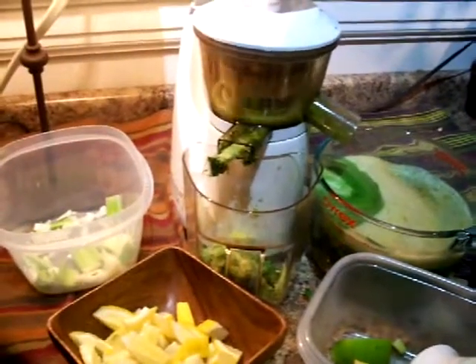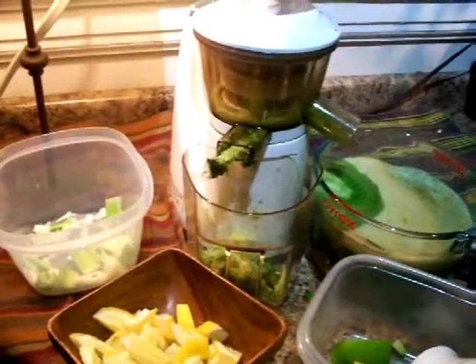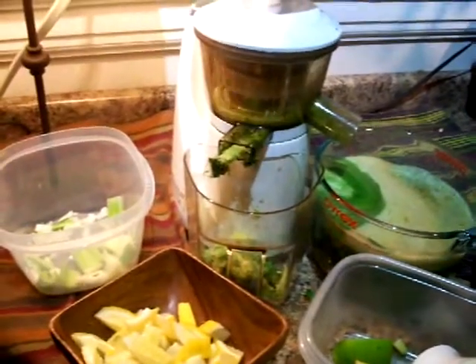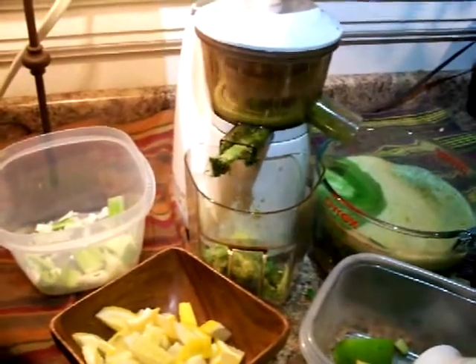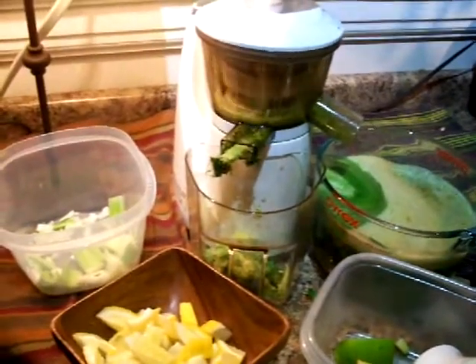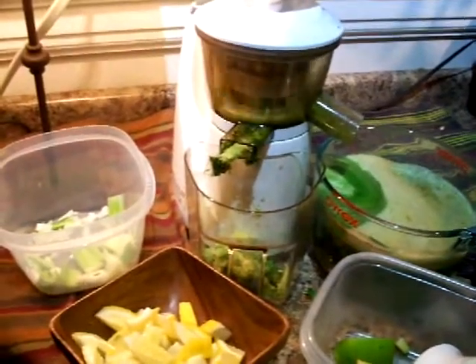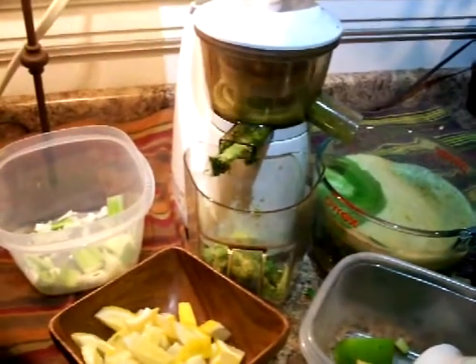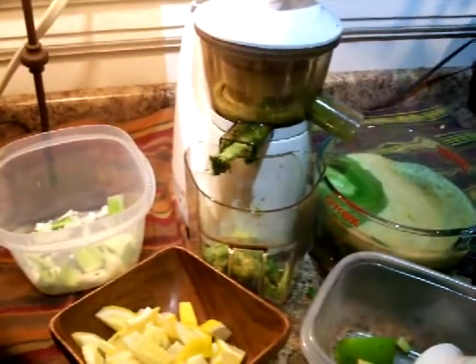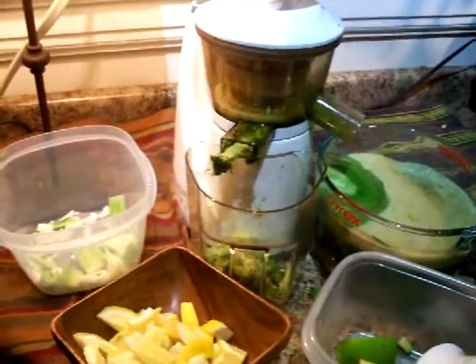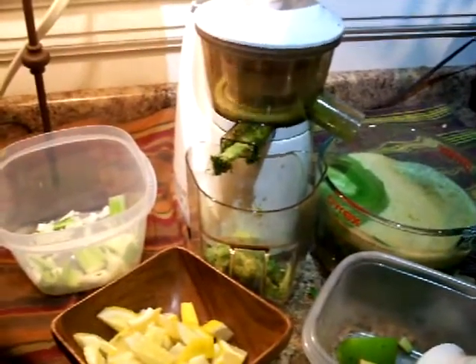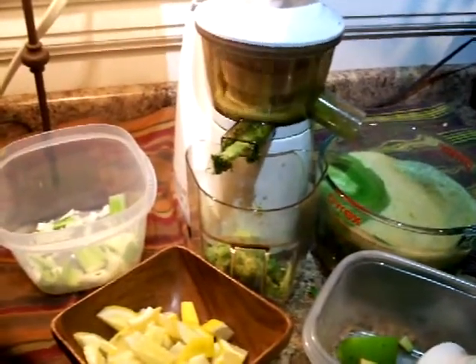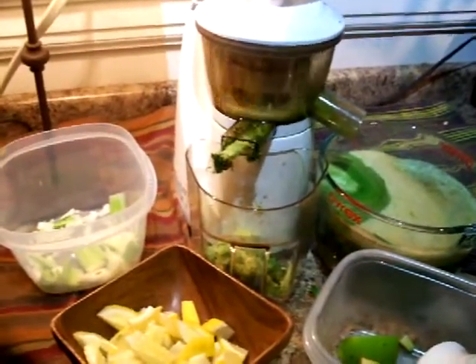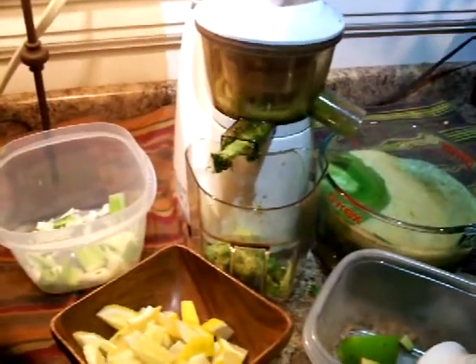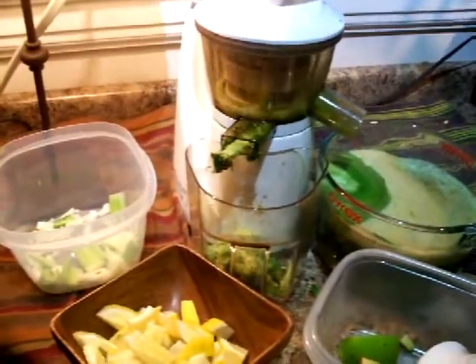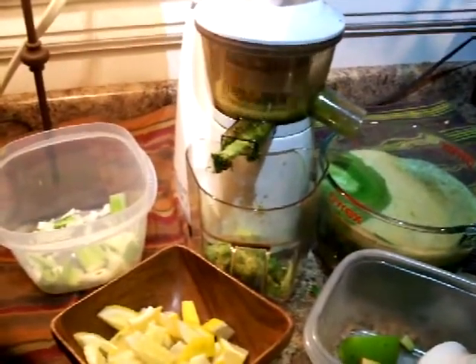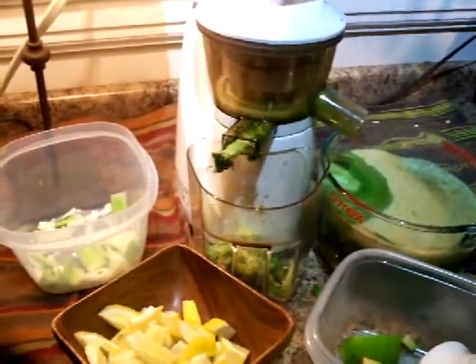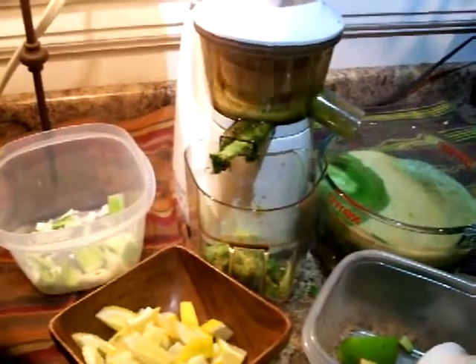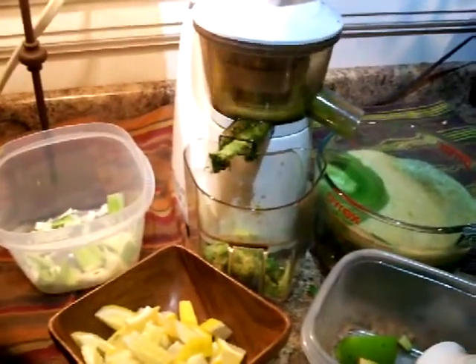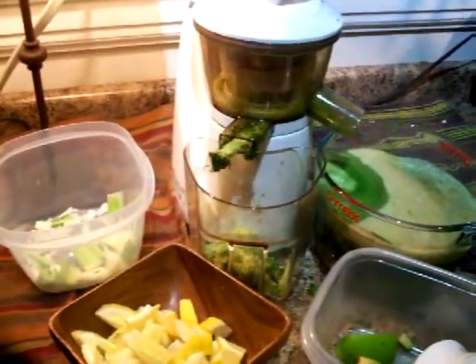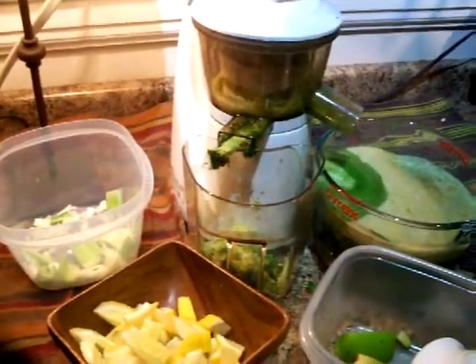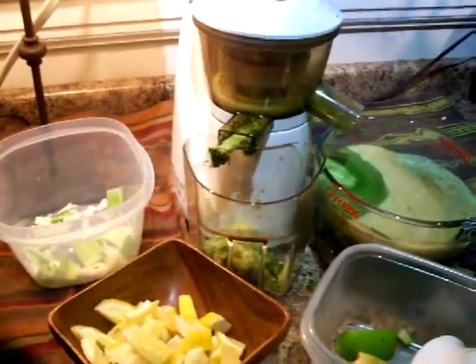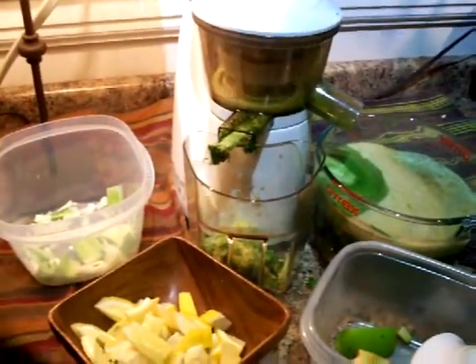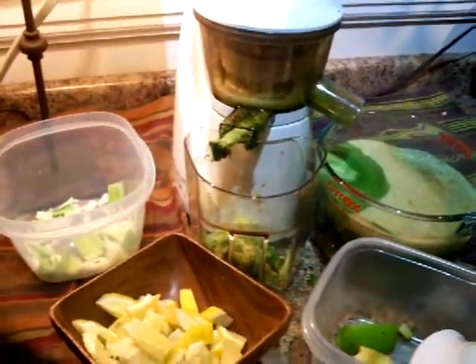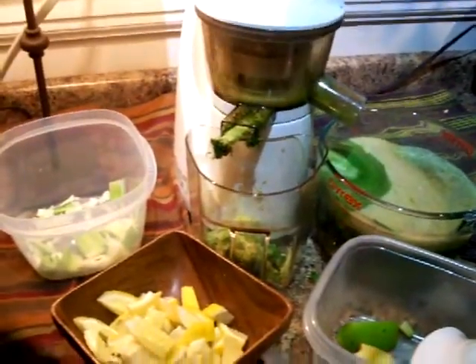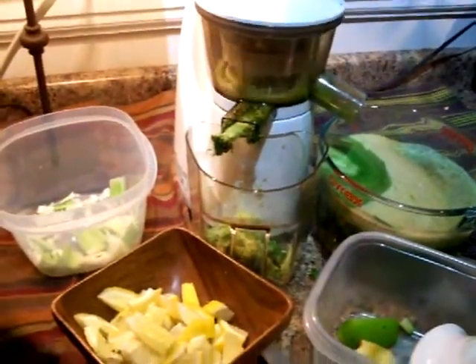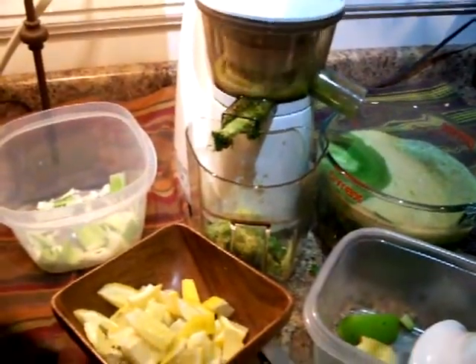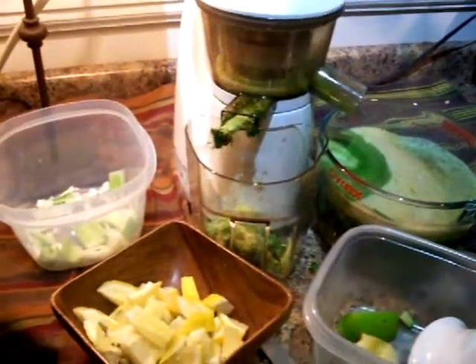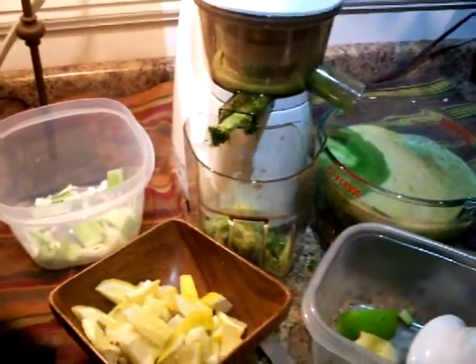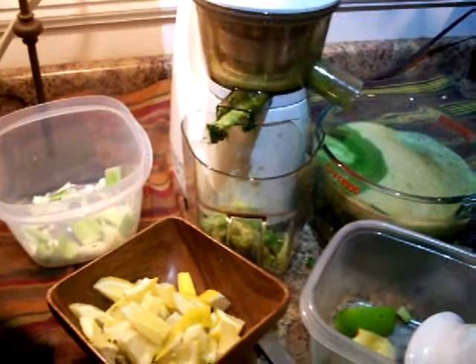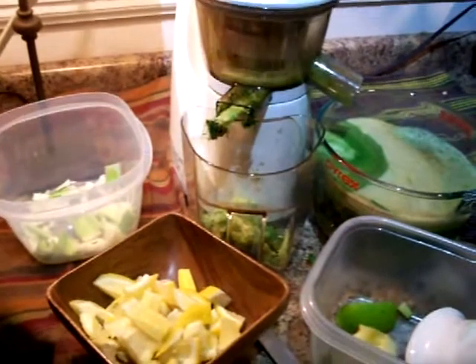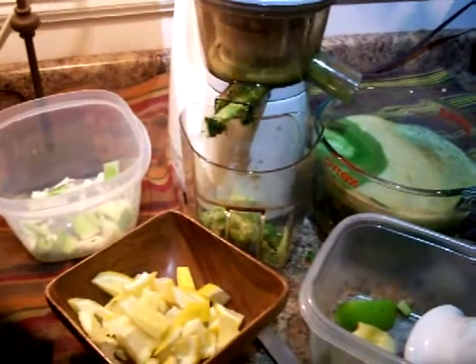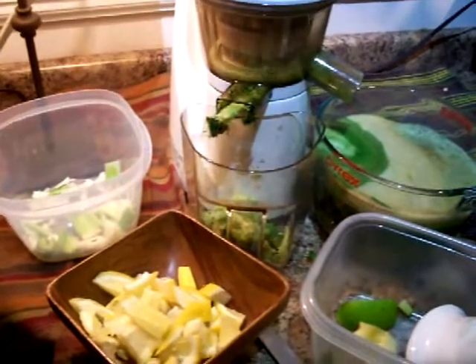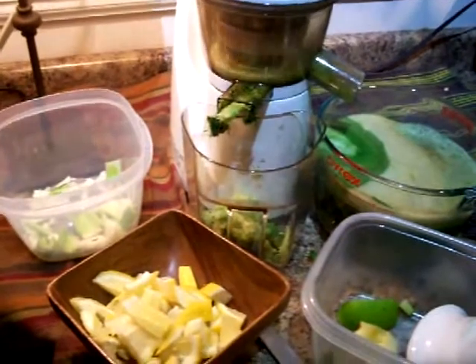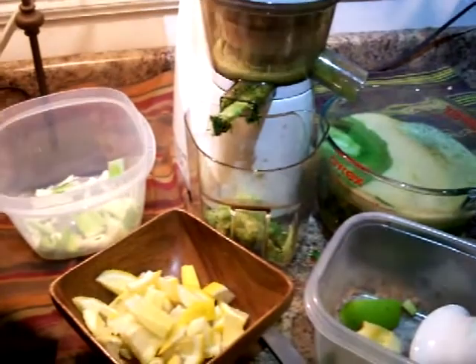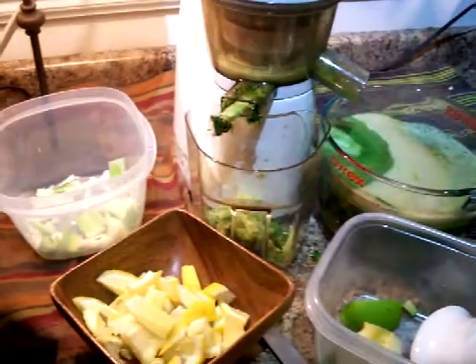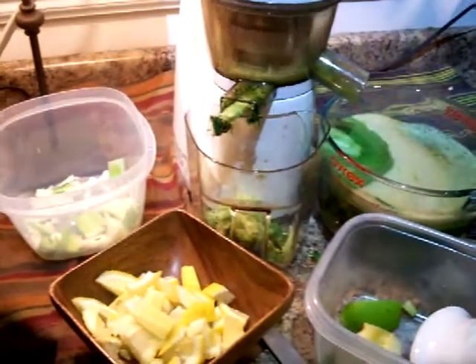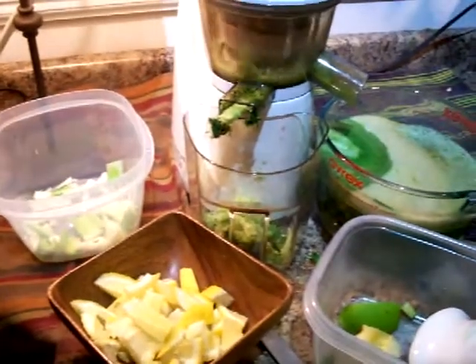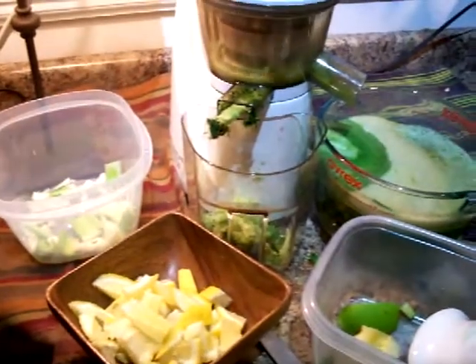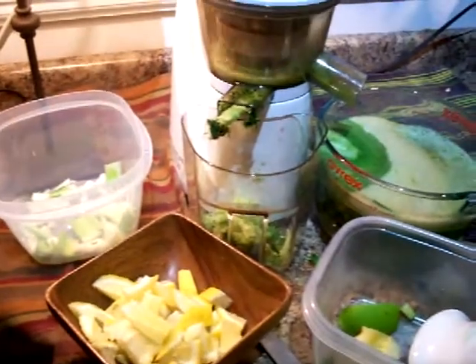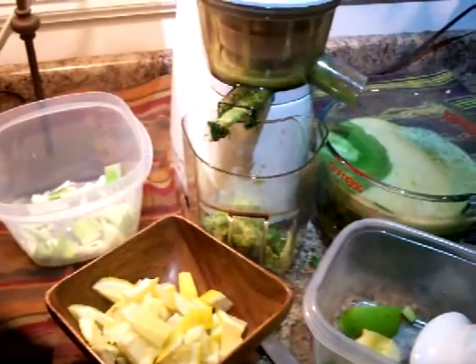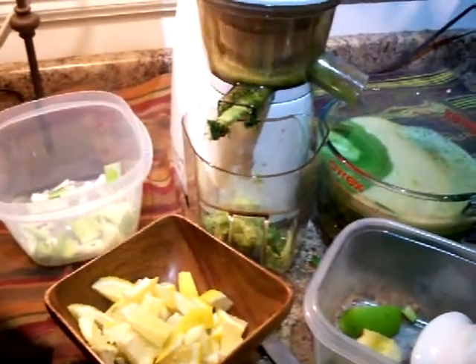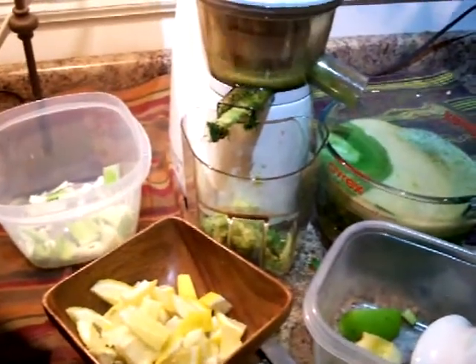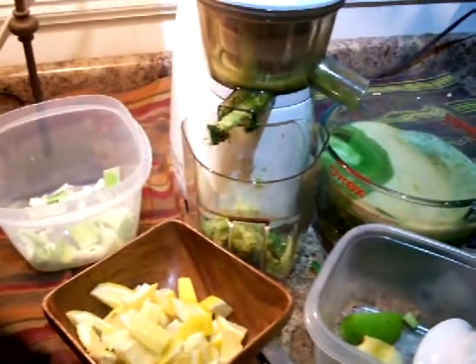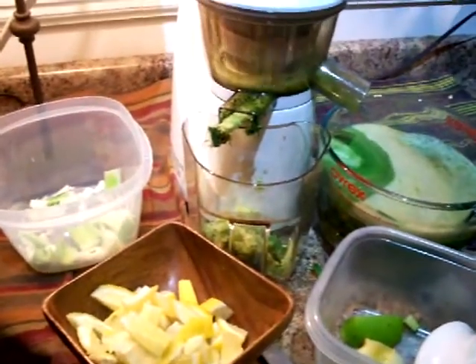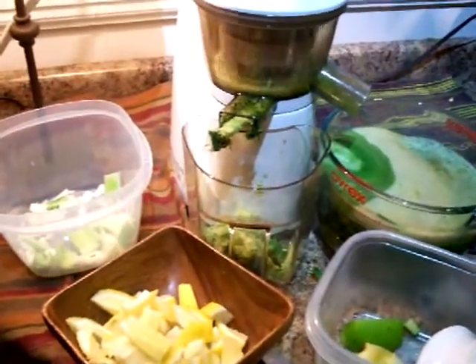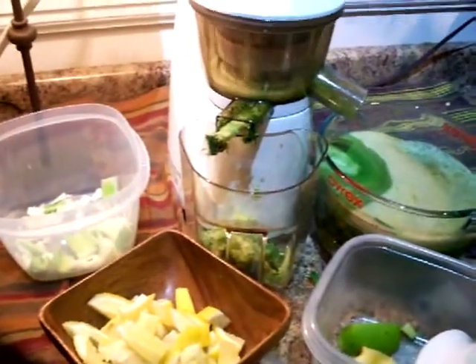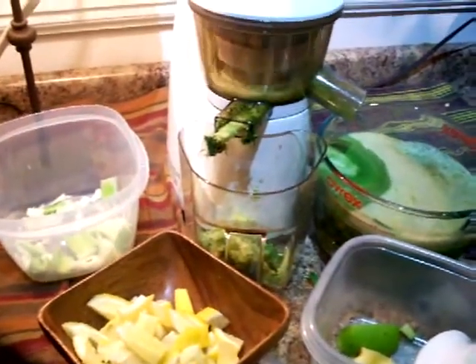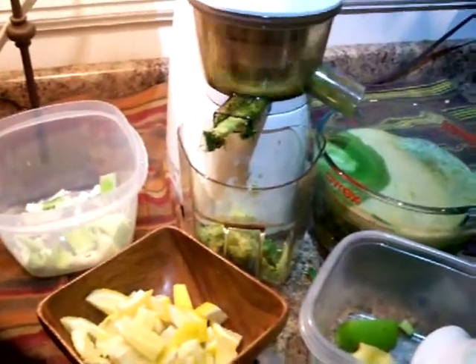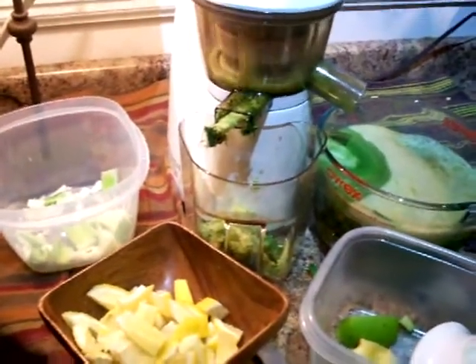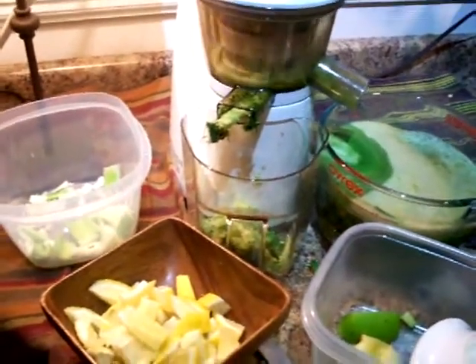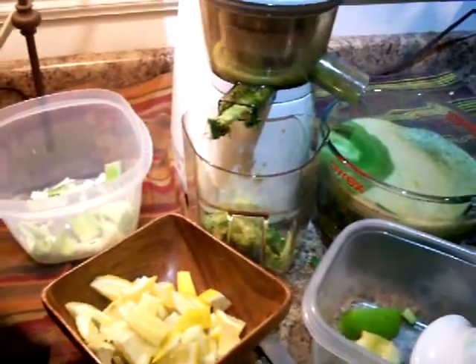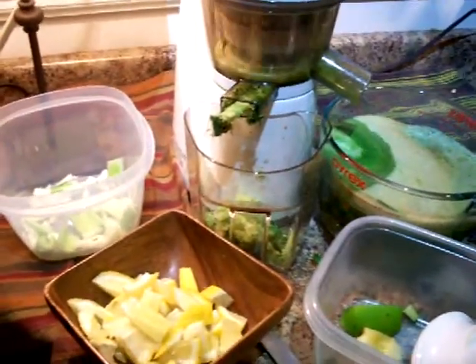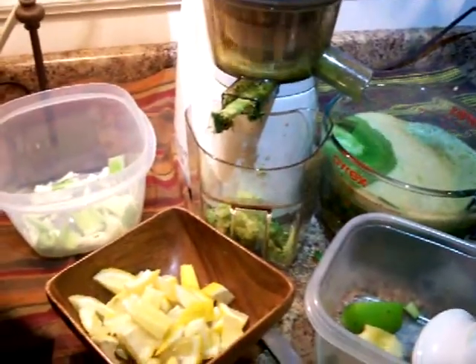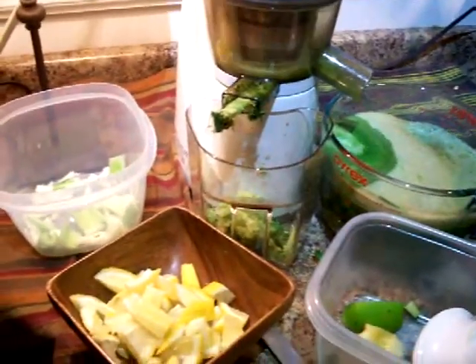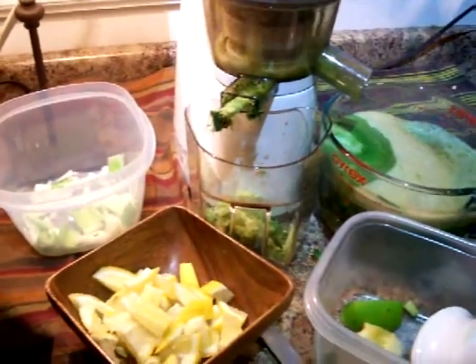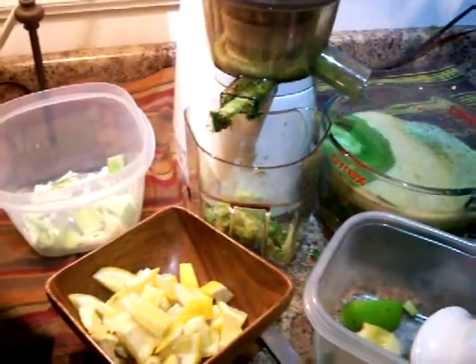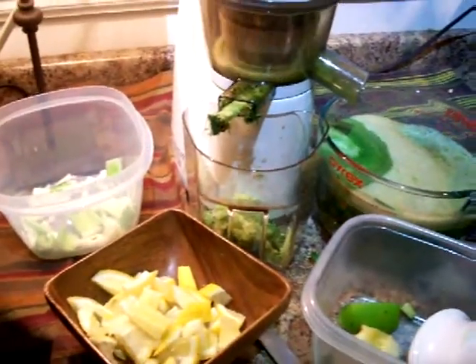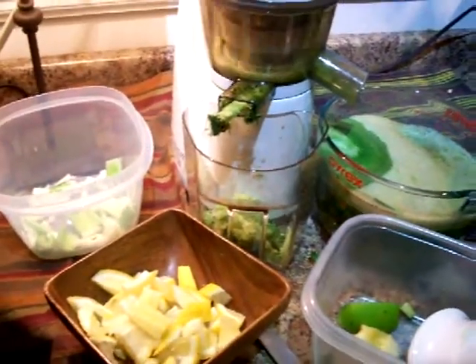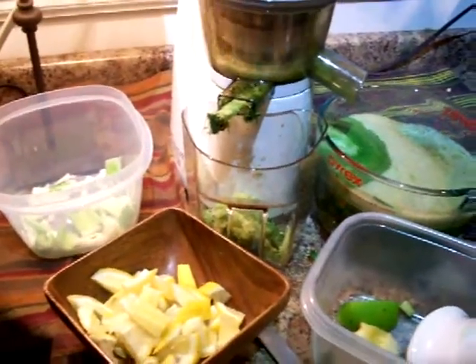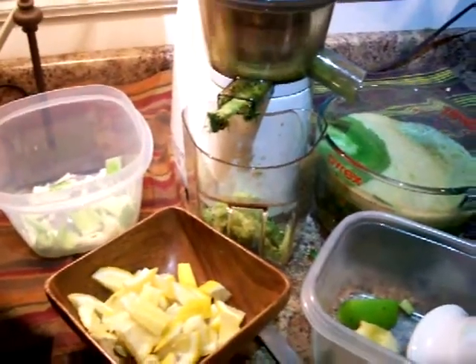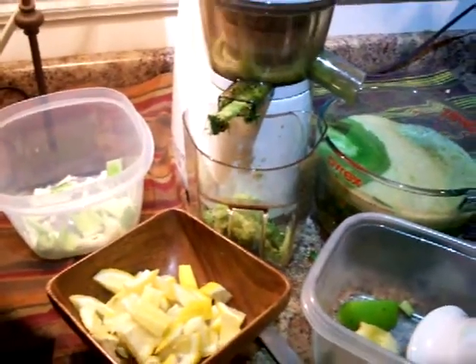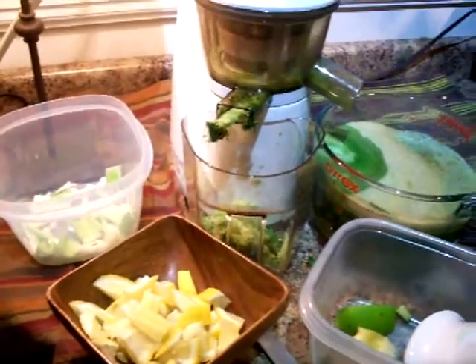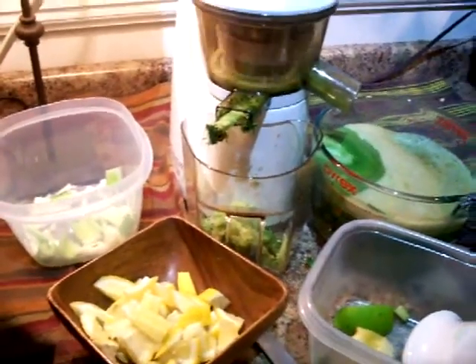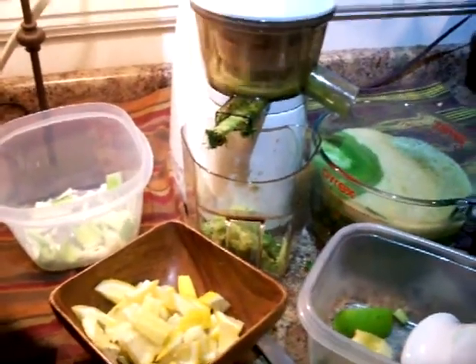Just whipping up a lemon ginger blast — my first juice of the day here.